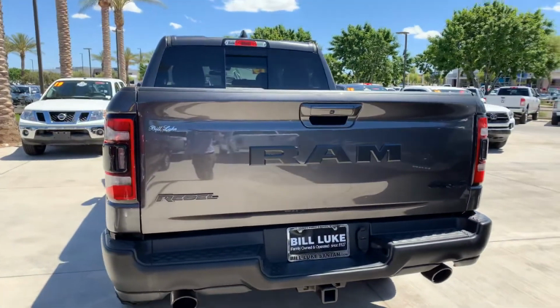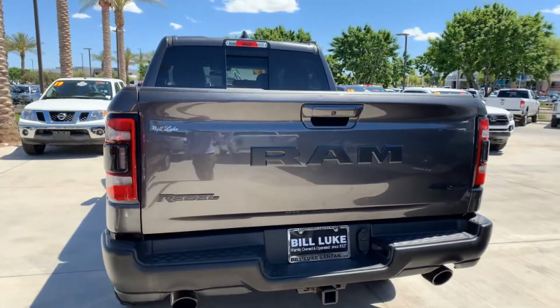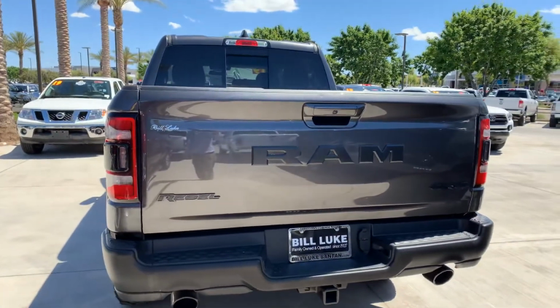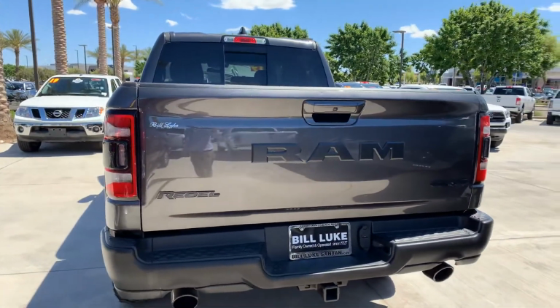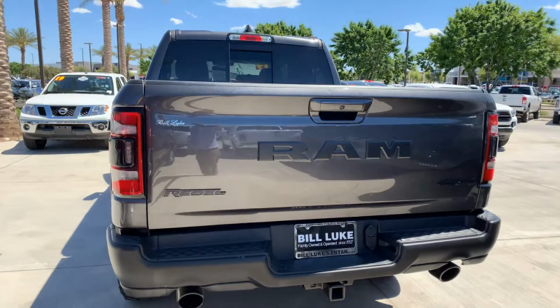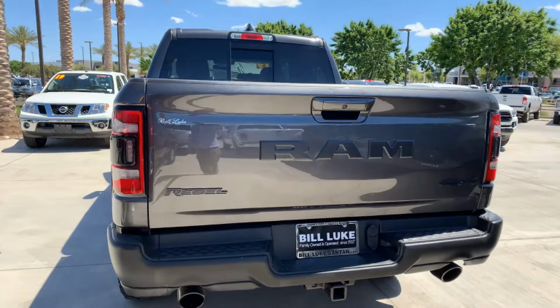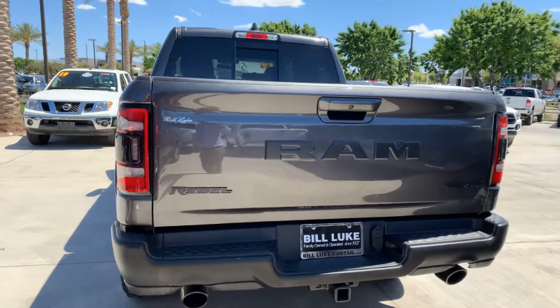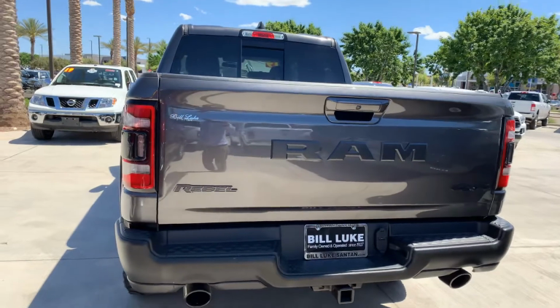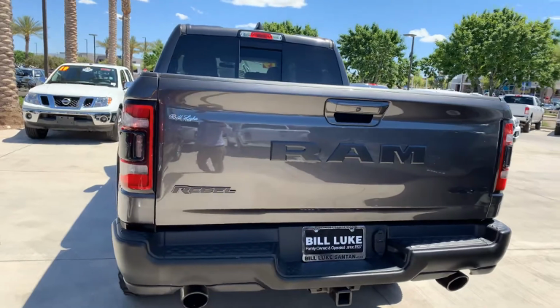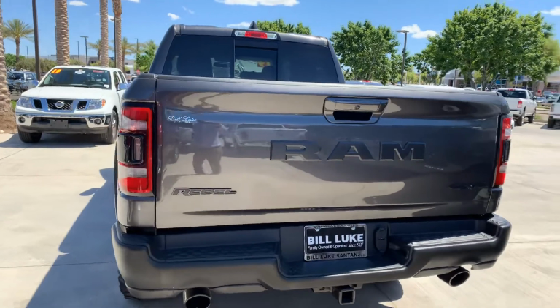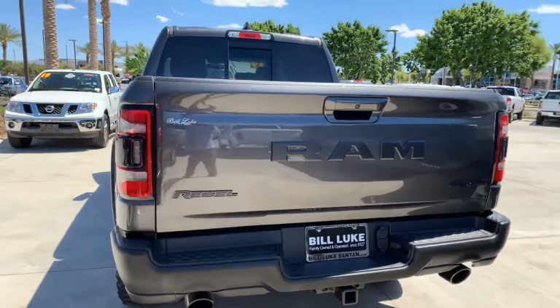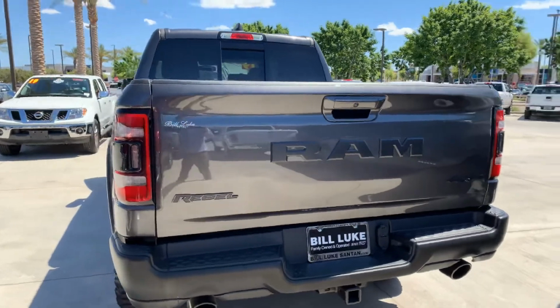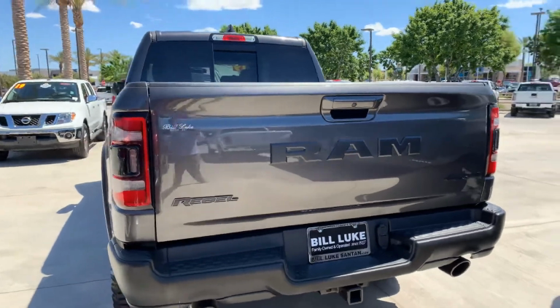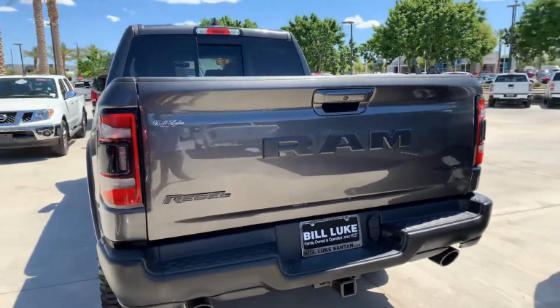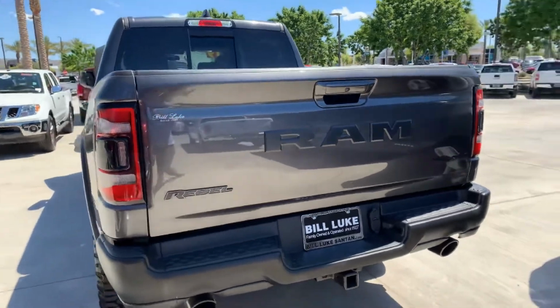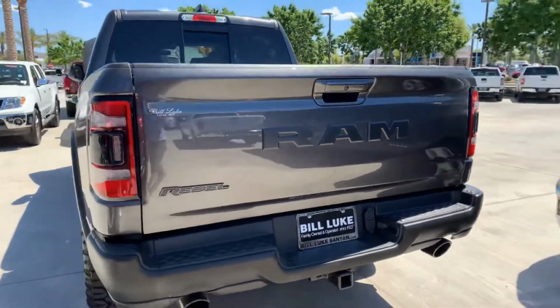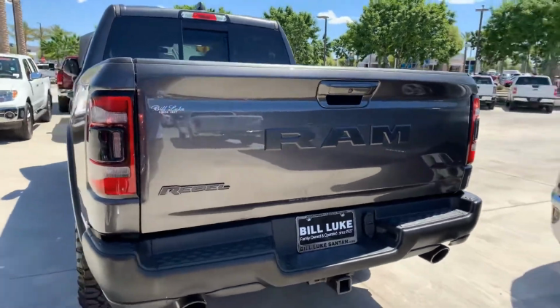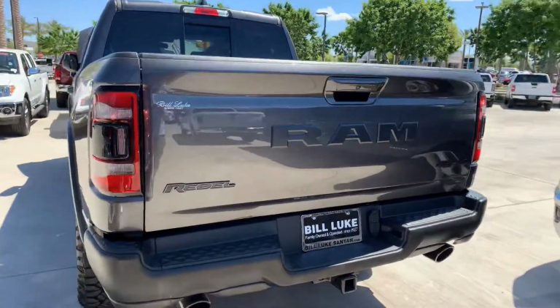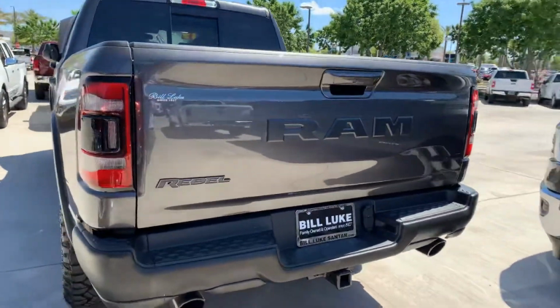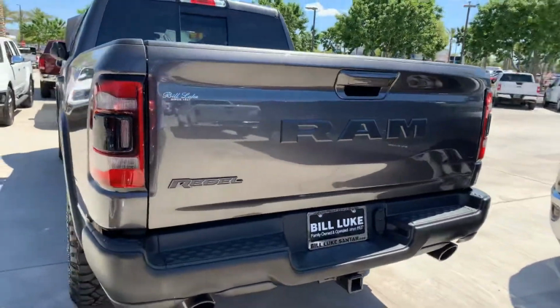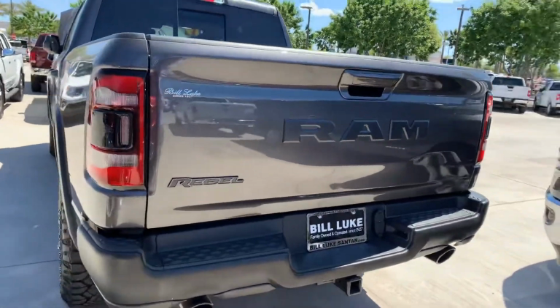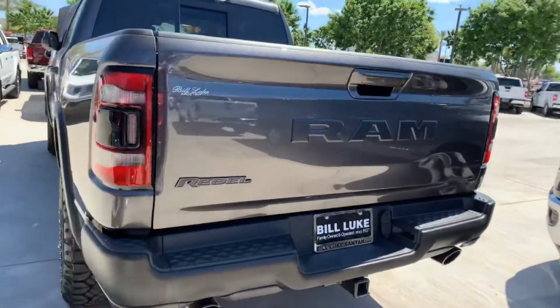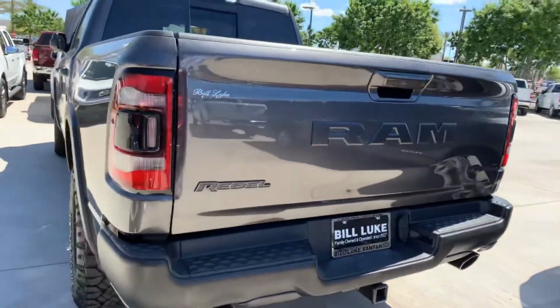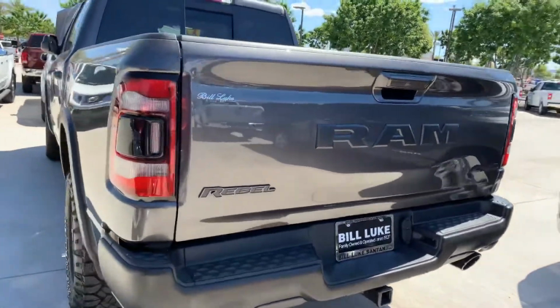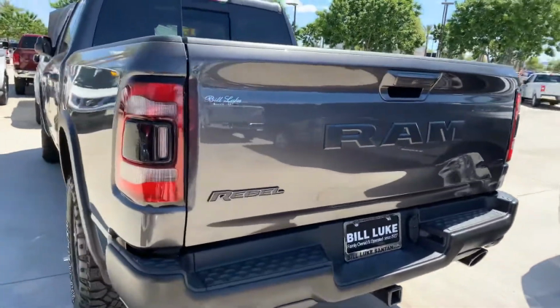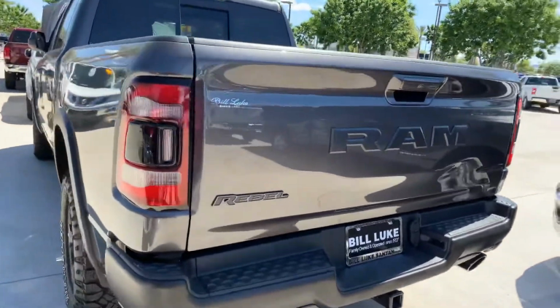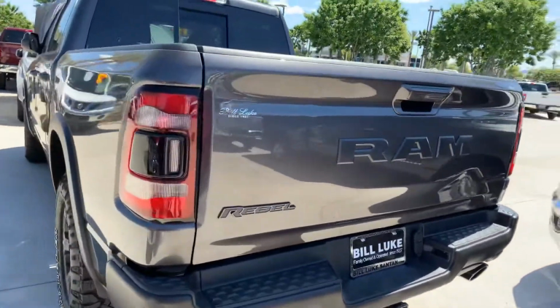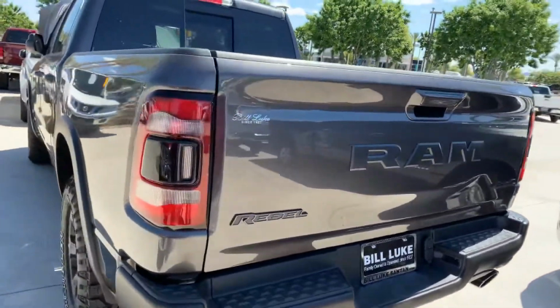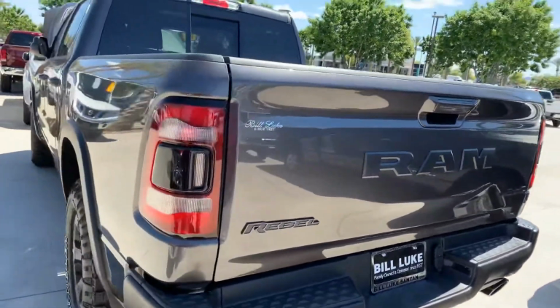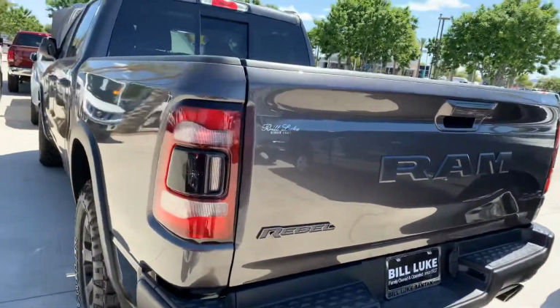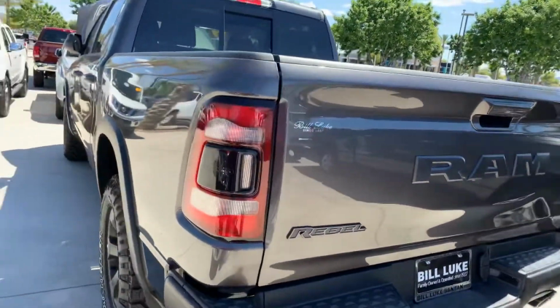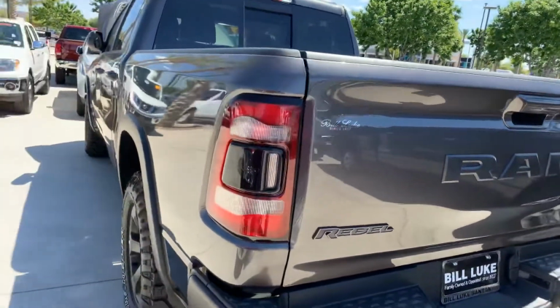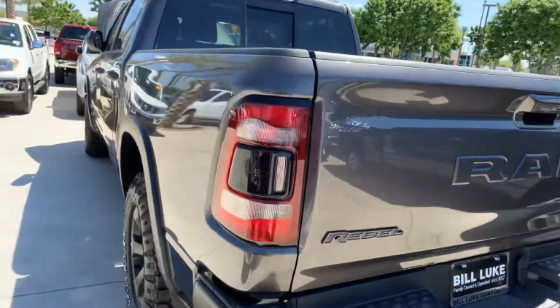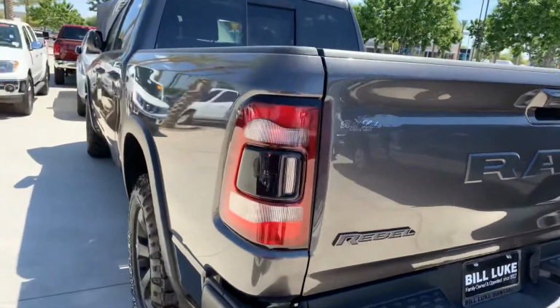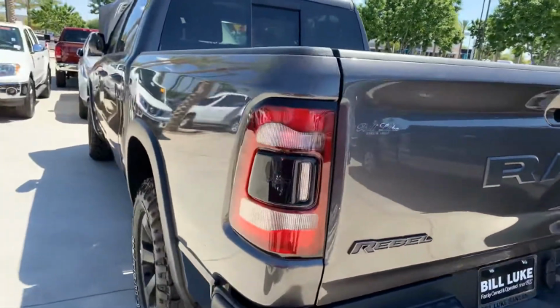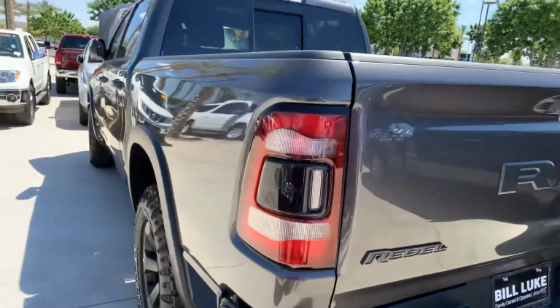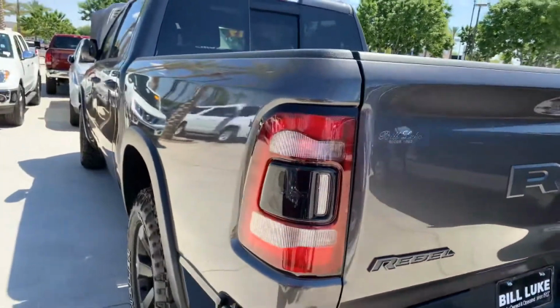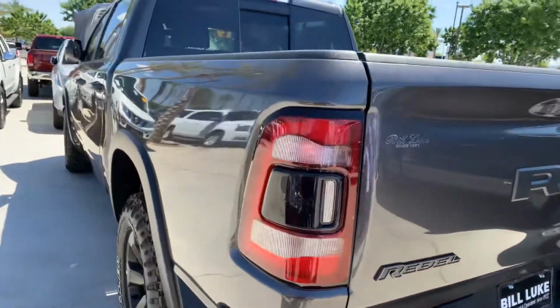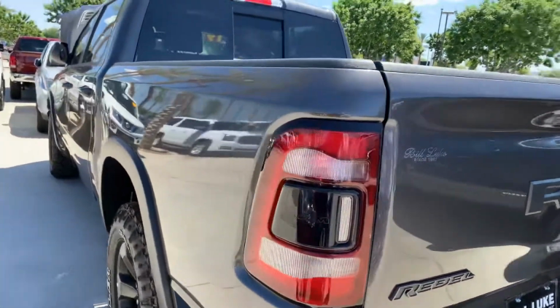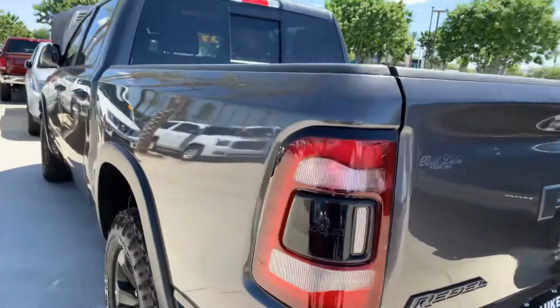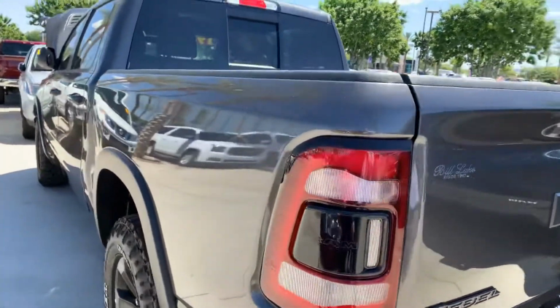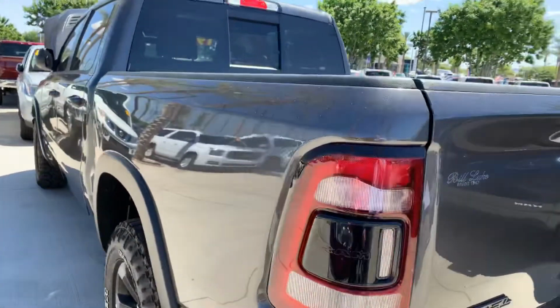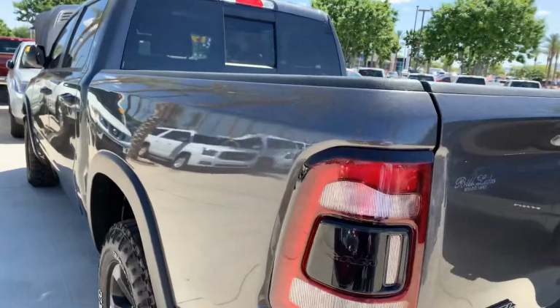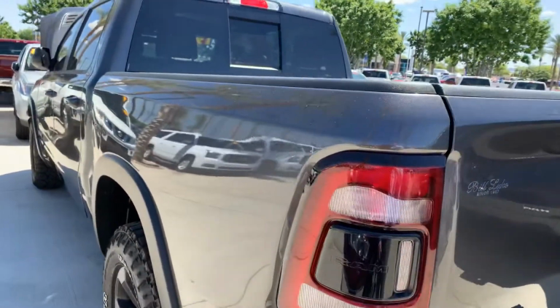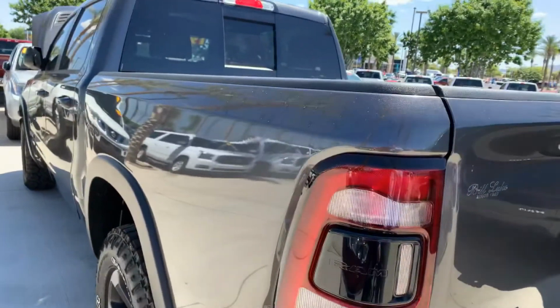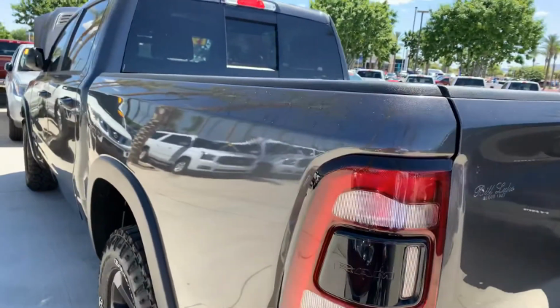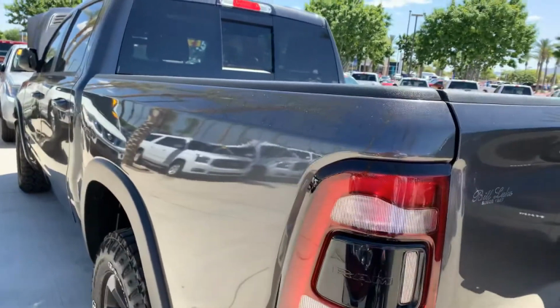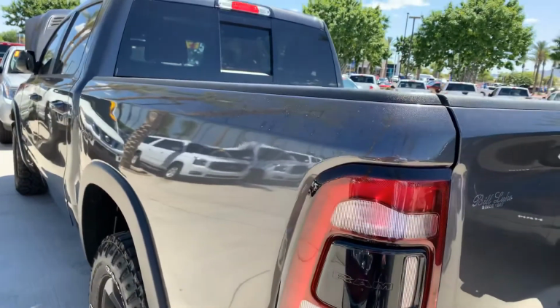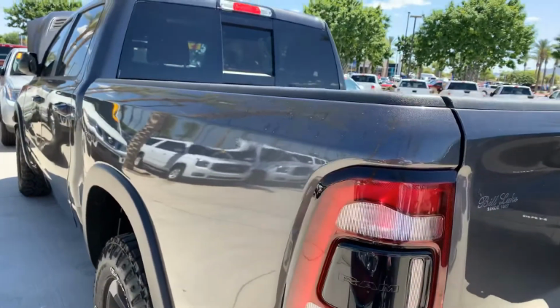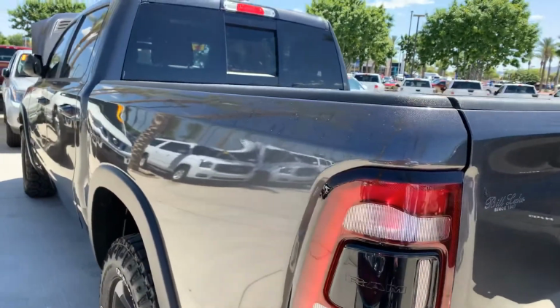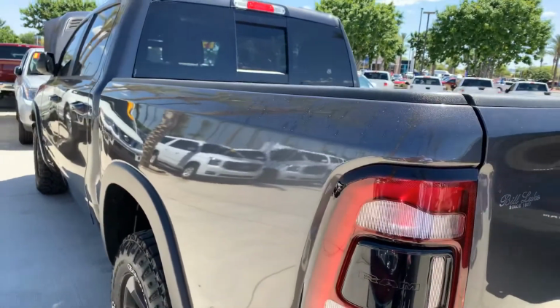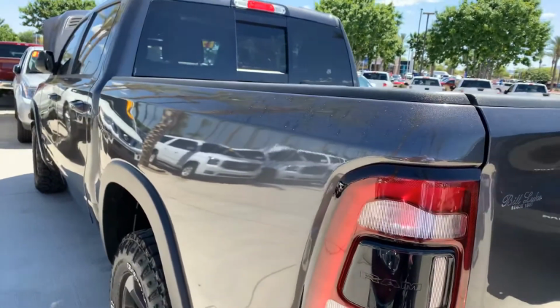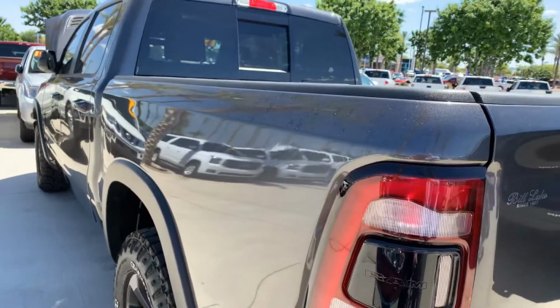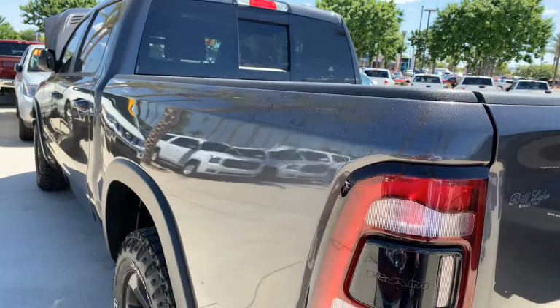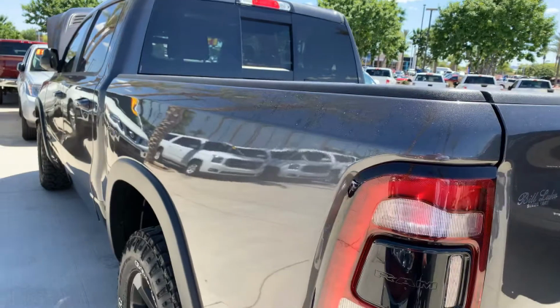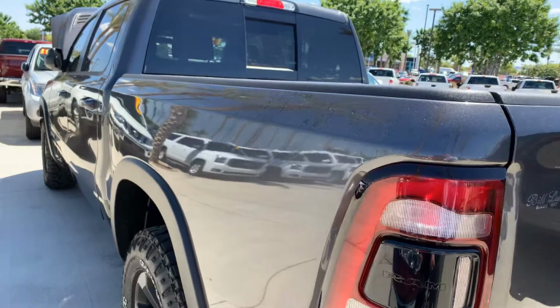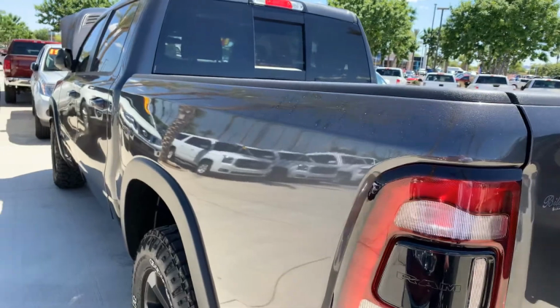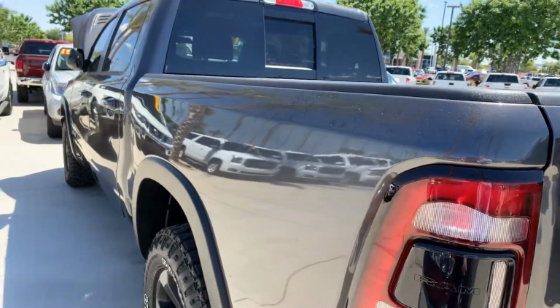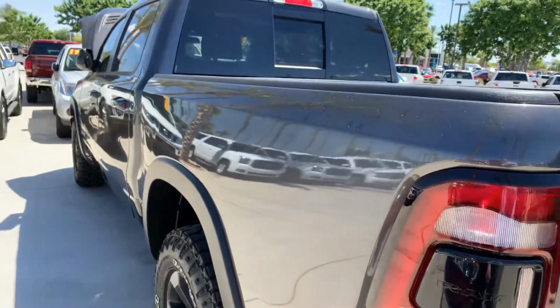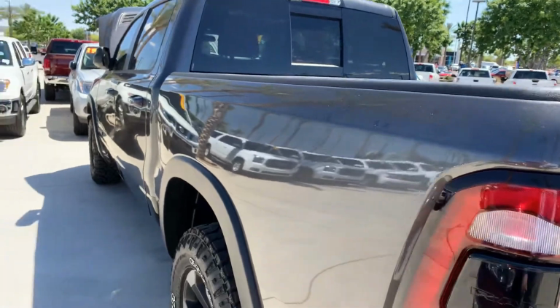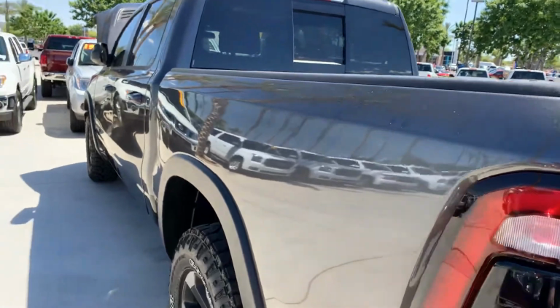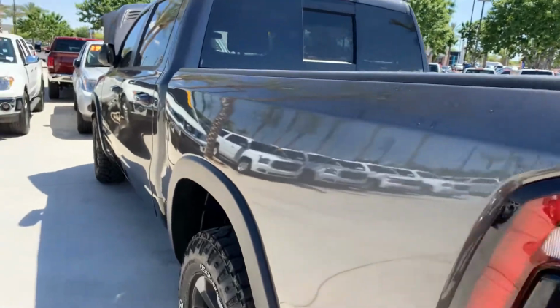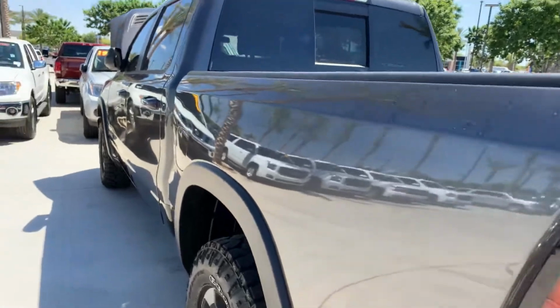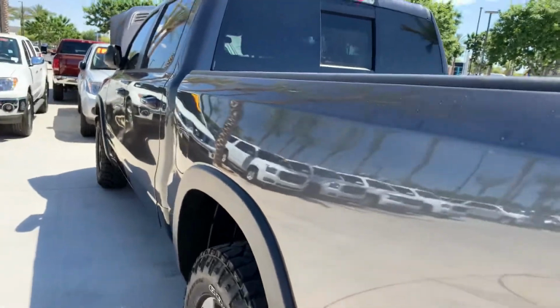Nice vehicle. Bumper's clean. Like I said, no dings, no visible damage on the exterior.